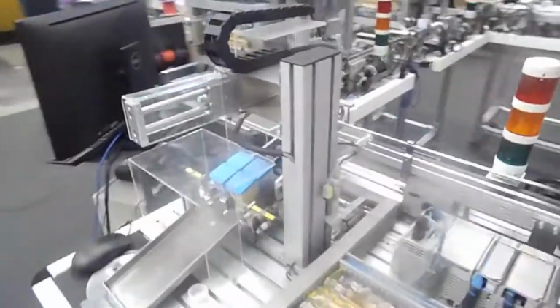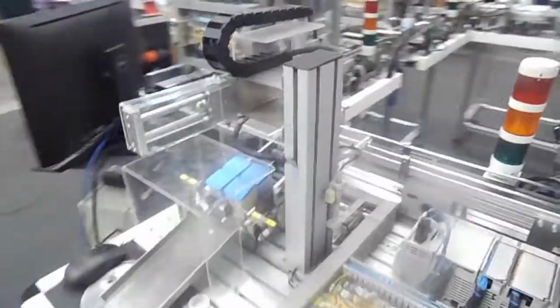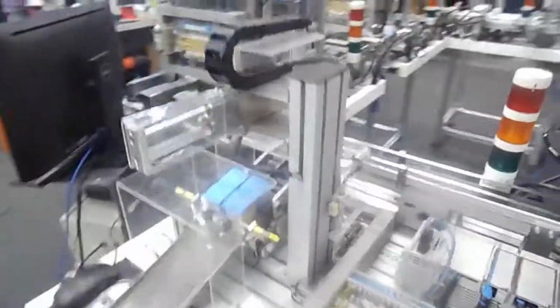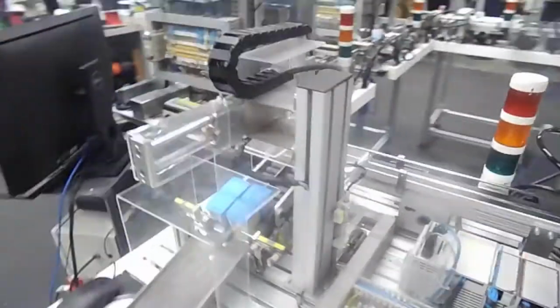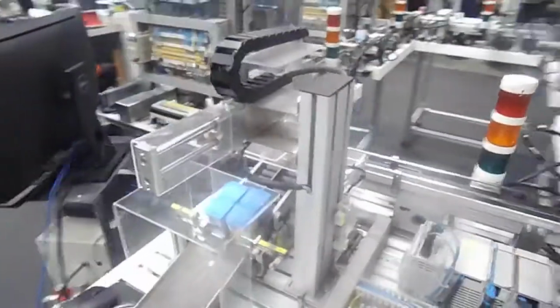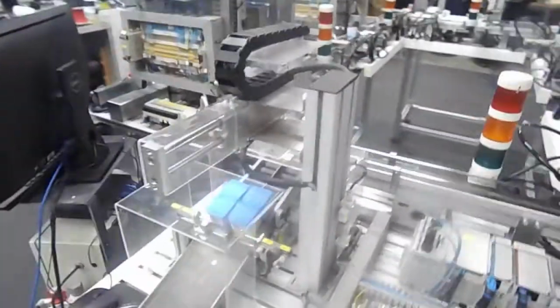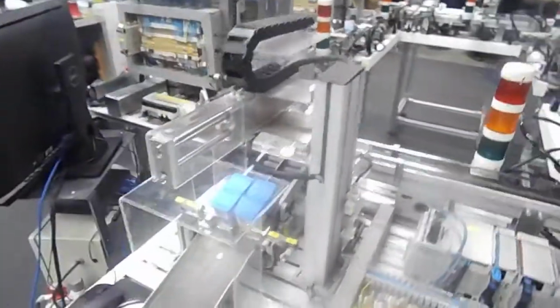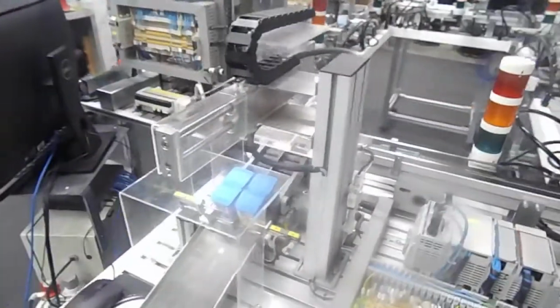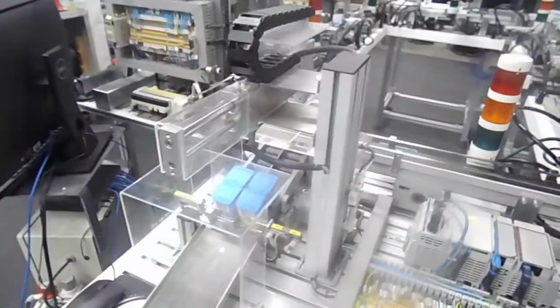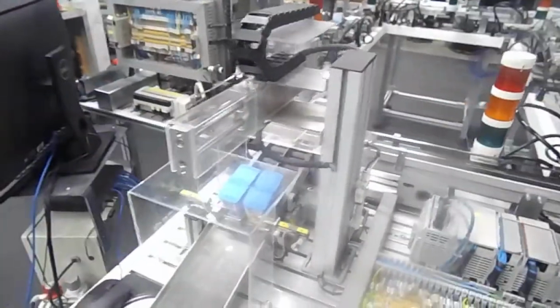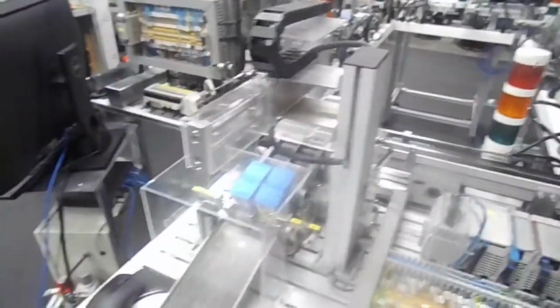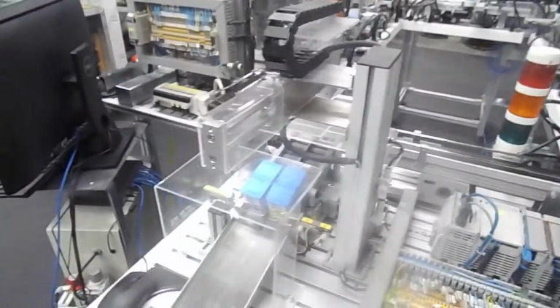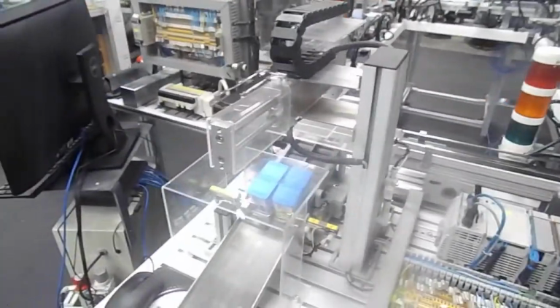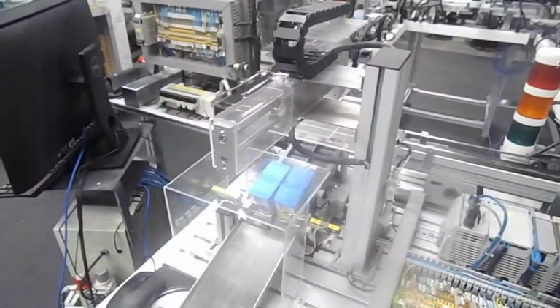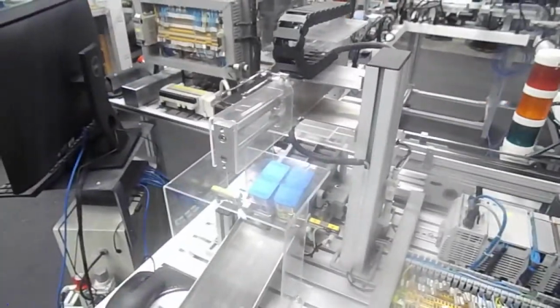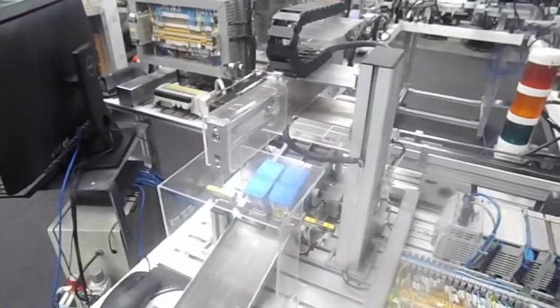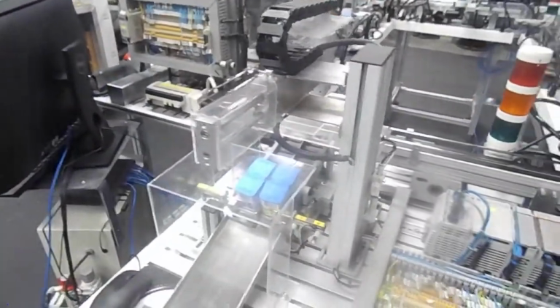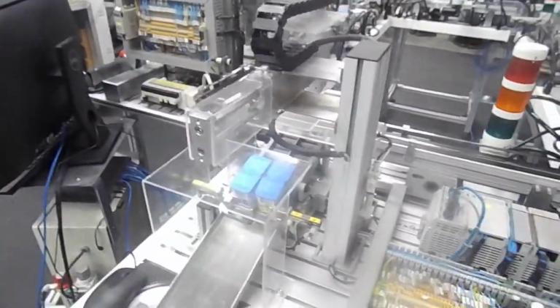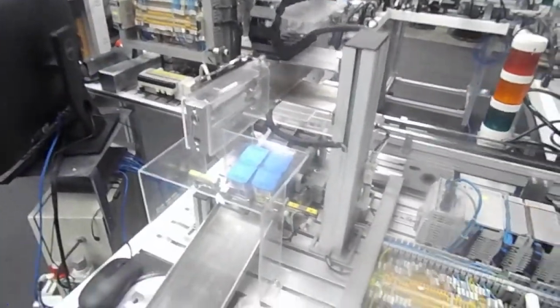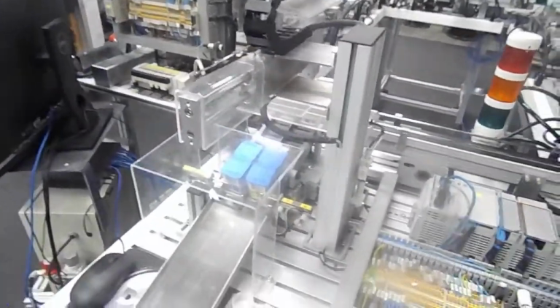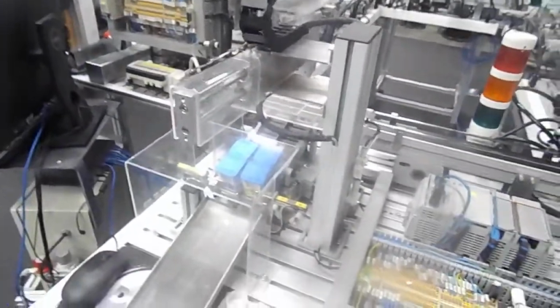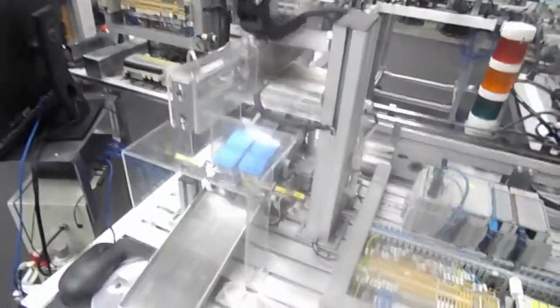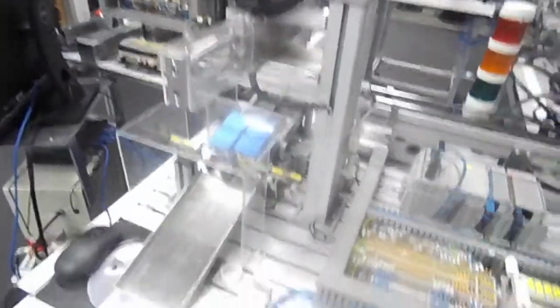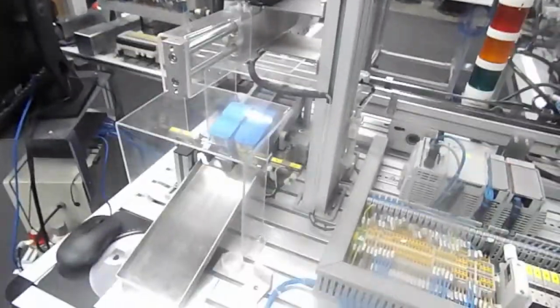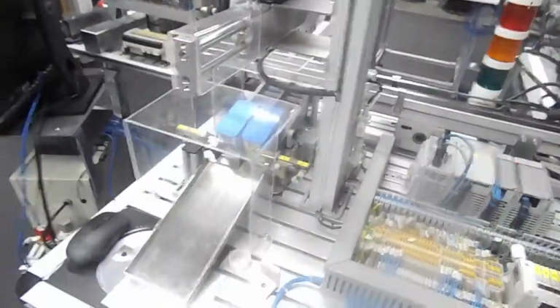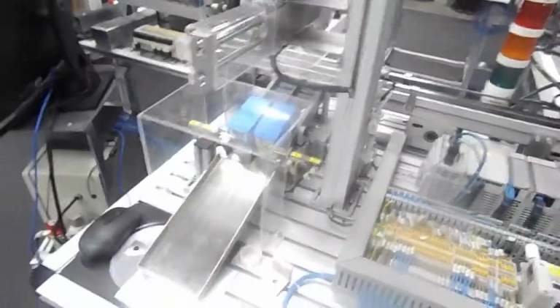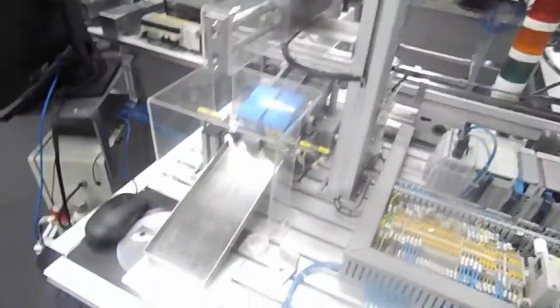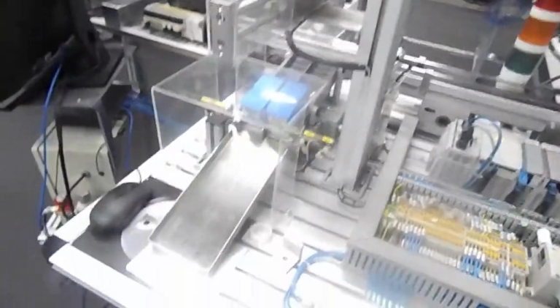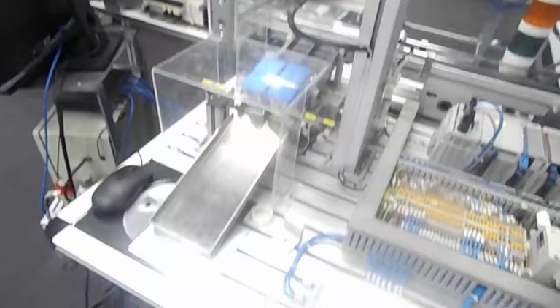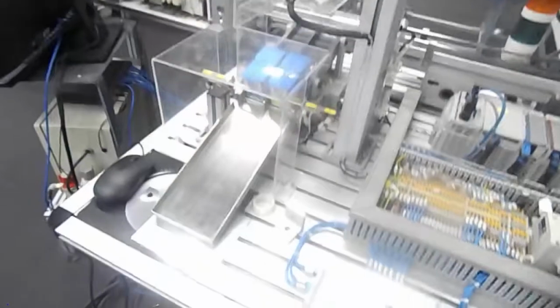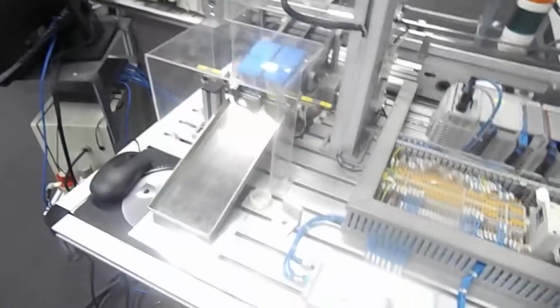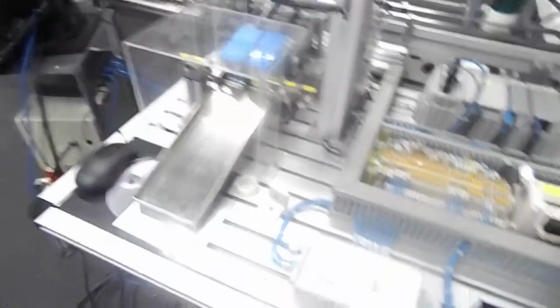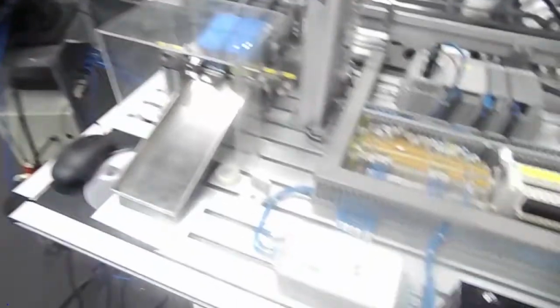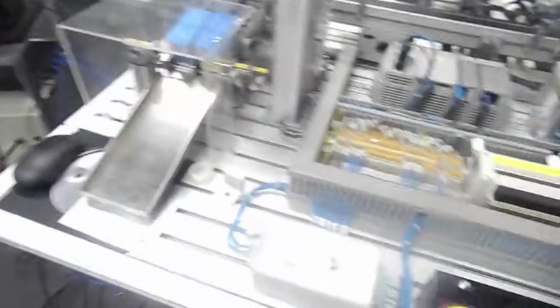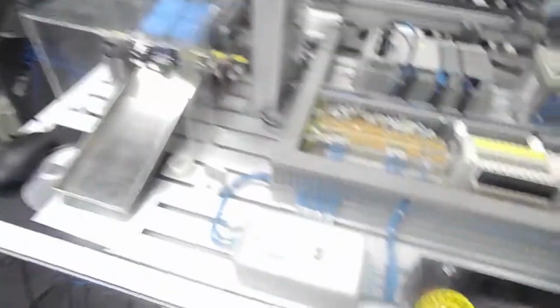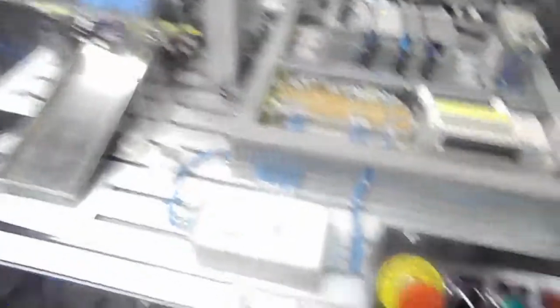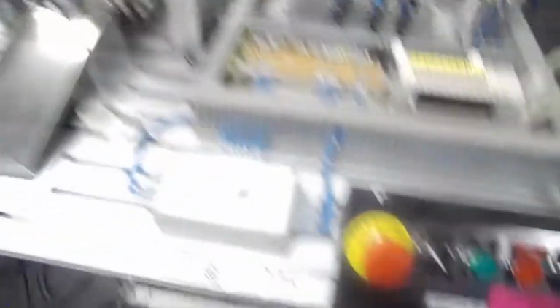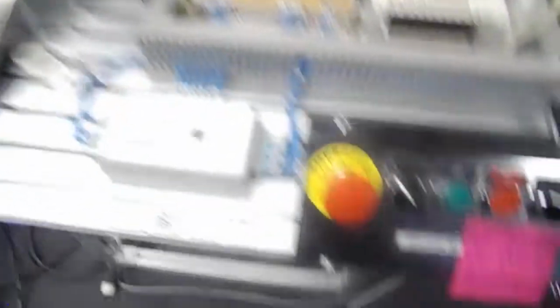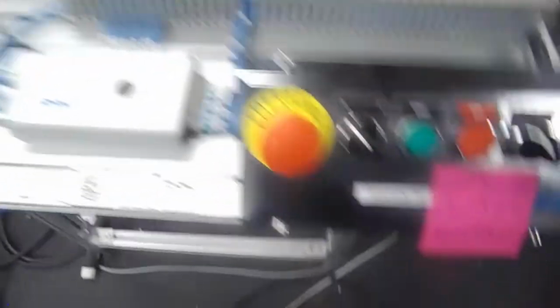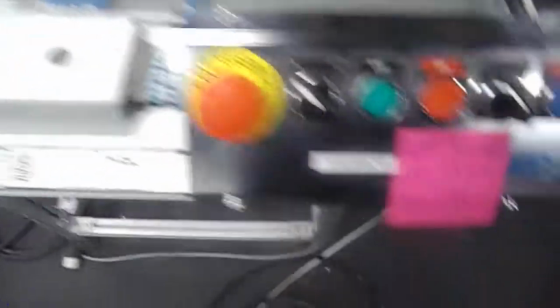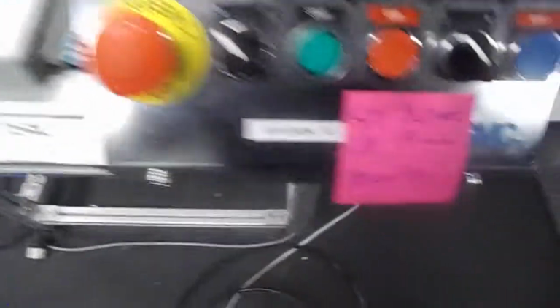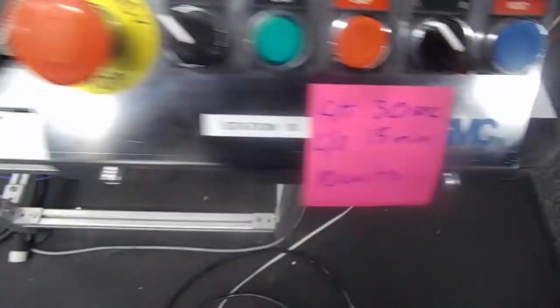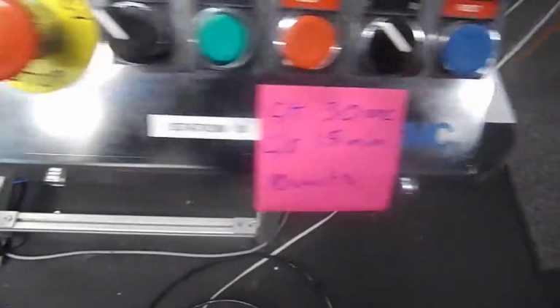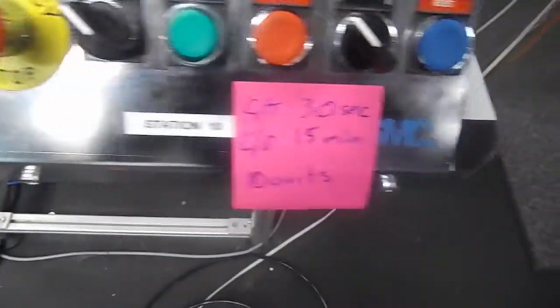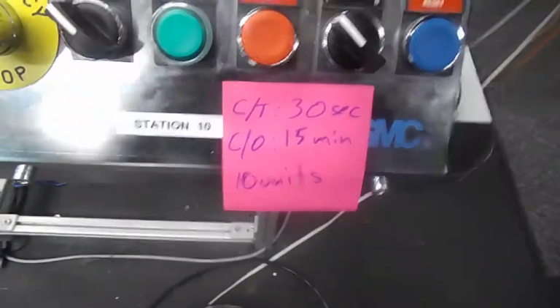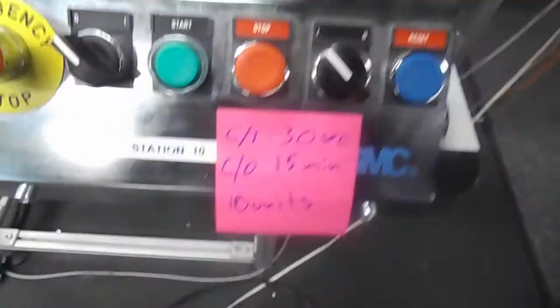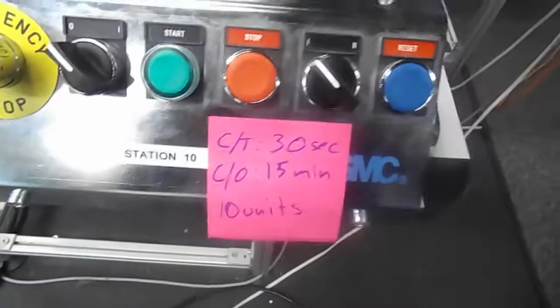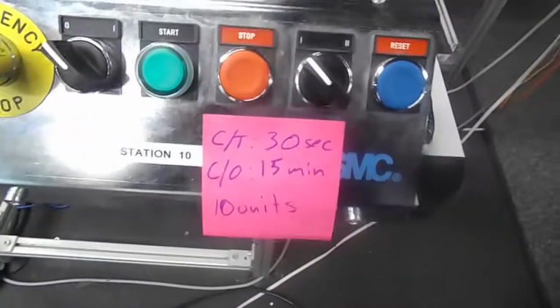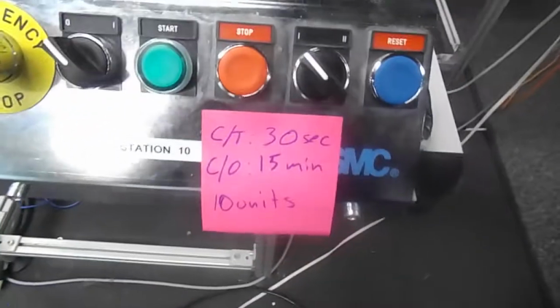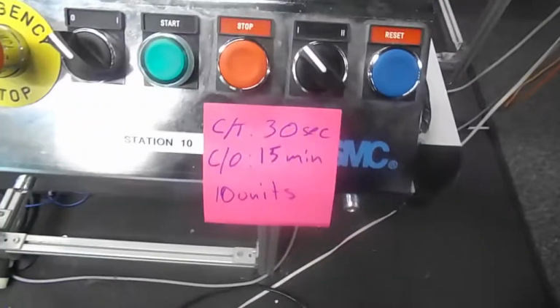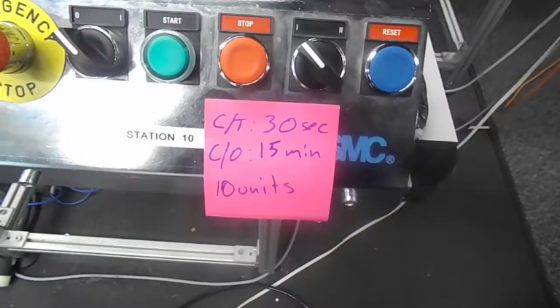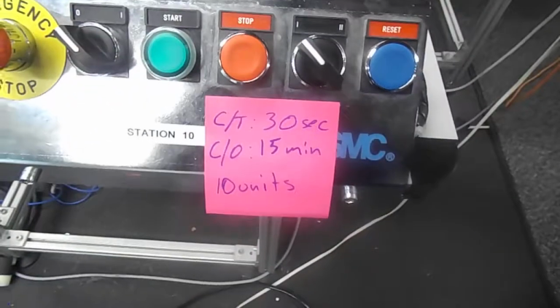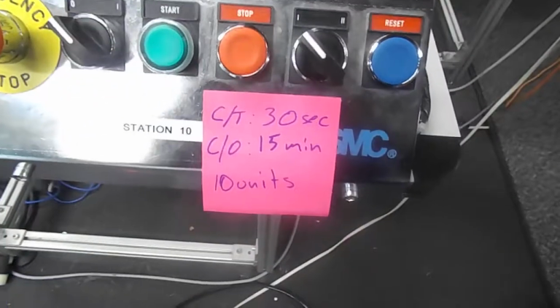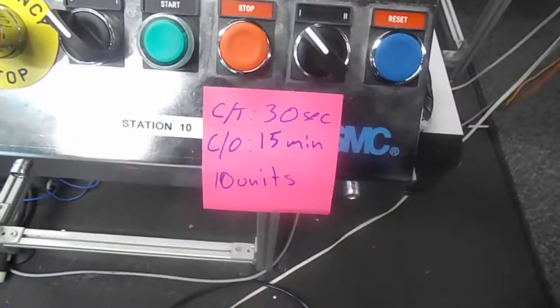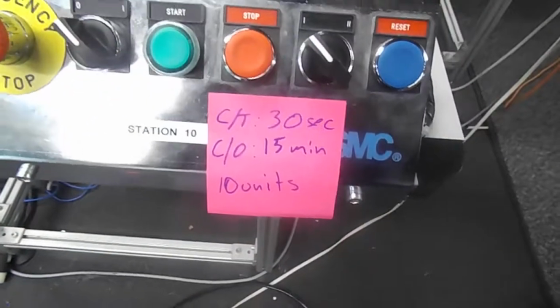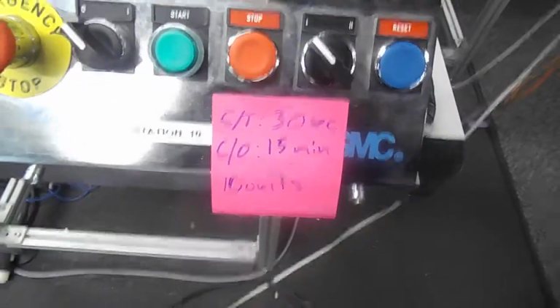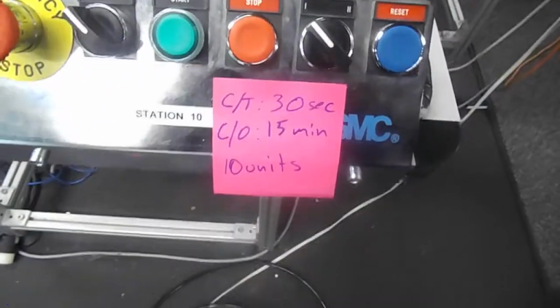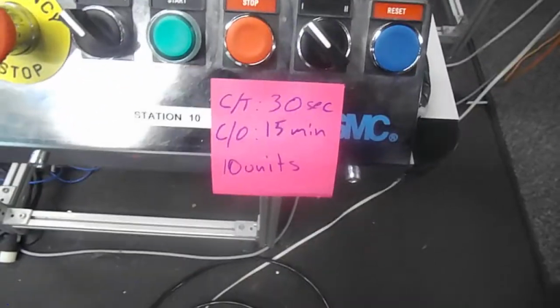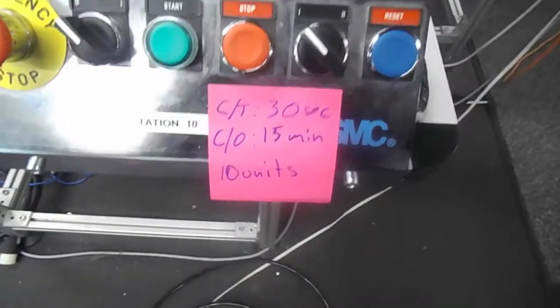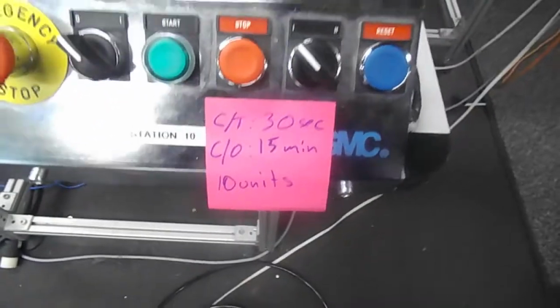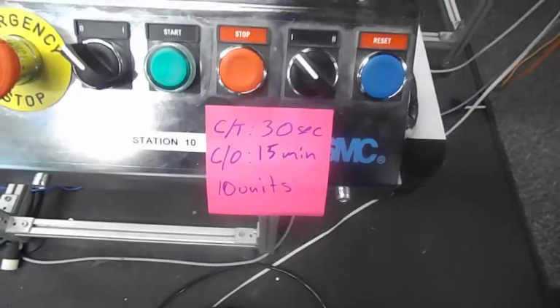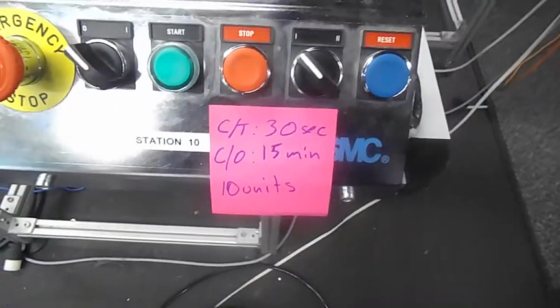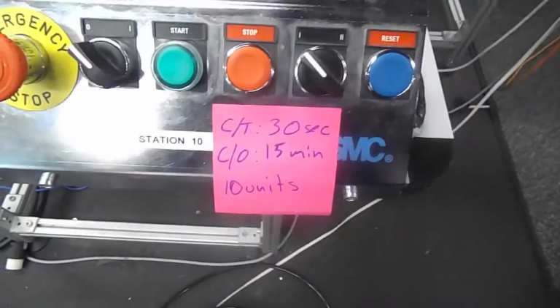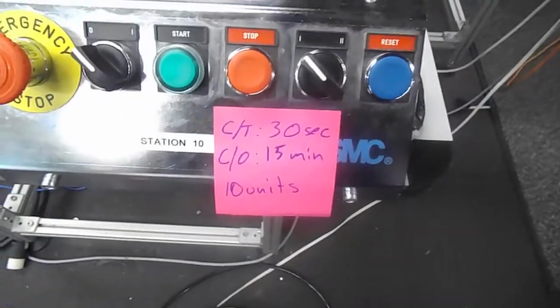The palletization station handles 10 units before they go into the warehouse. The changeover is 15 minutes with a cycle time of 30 seconds.